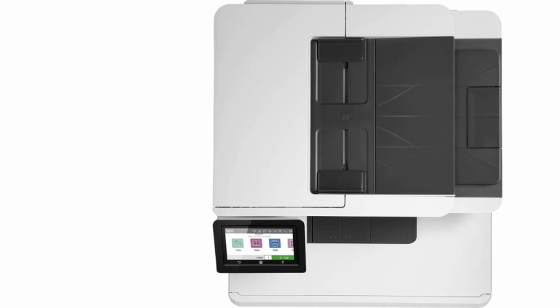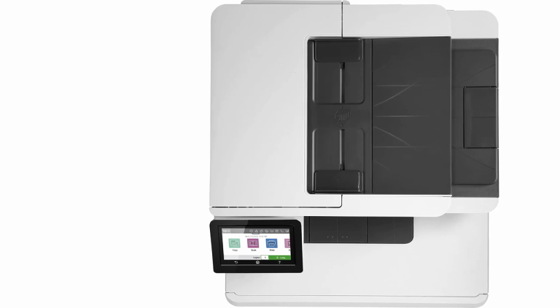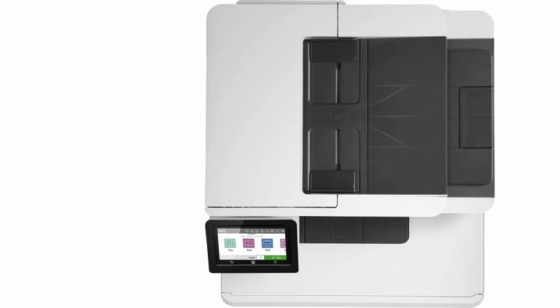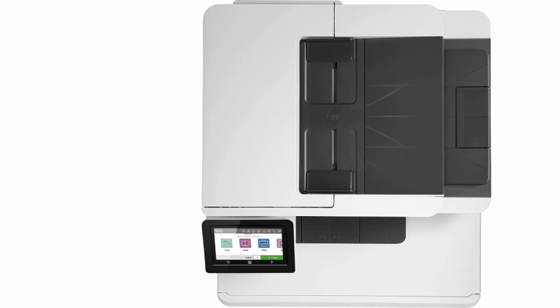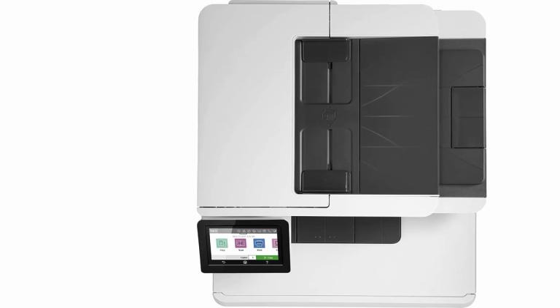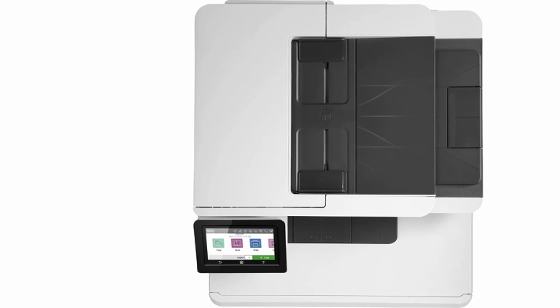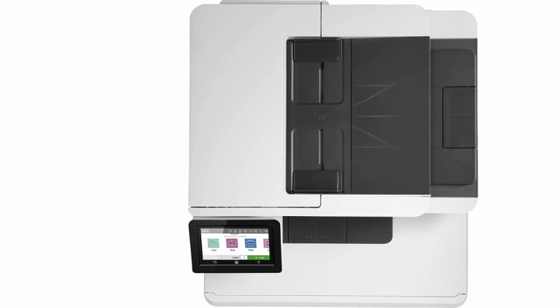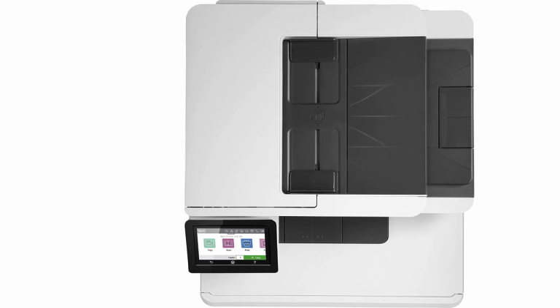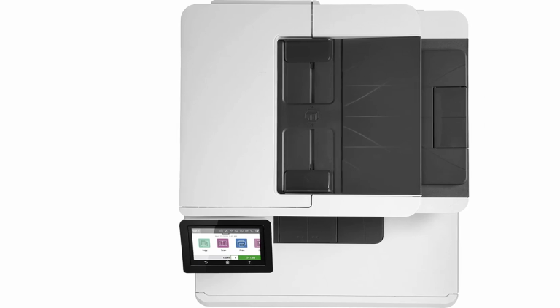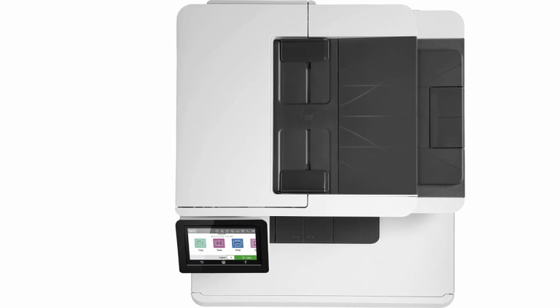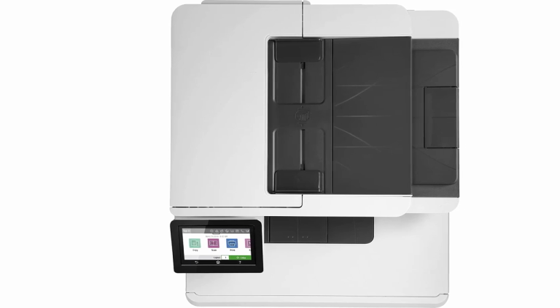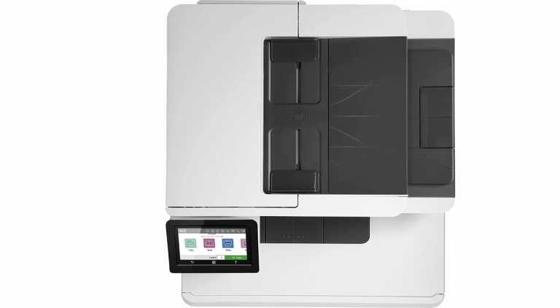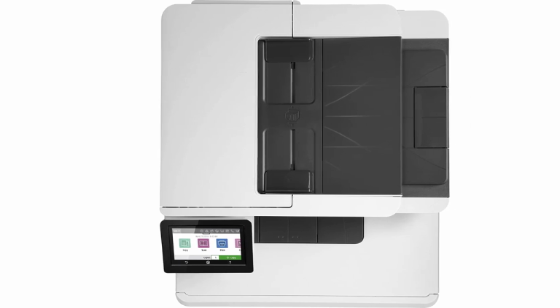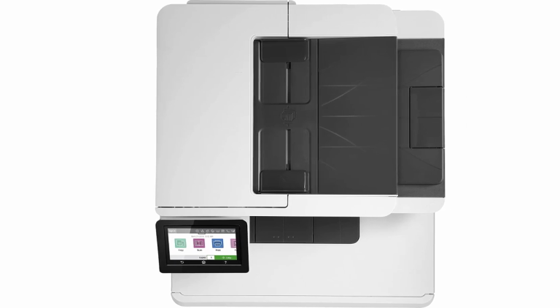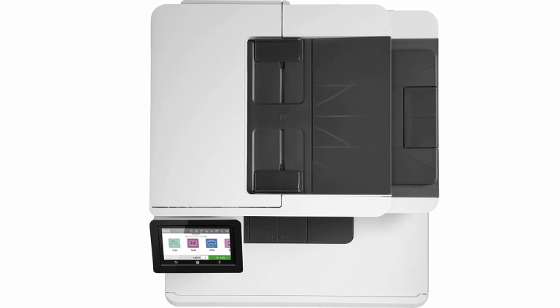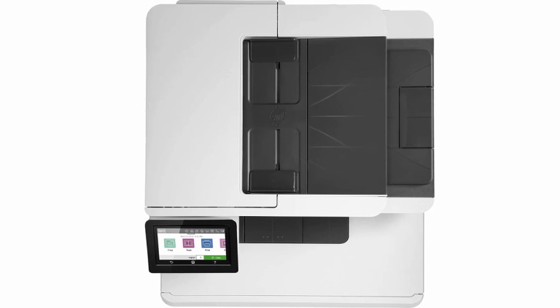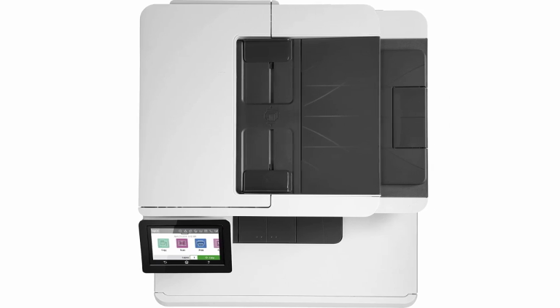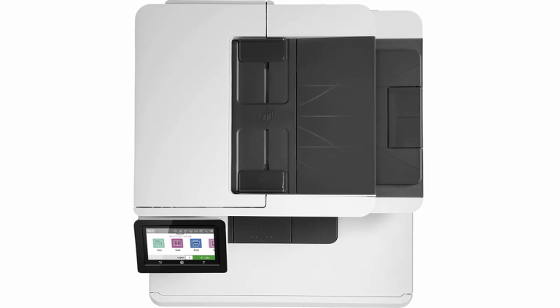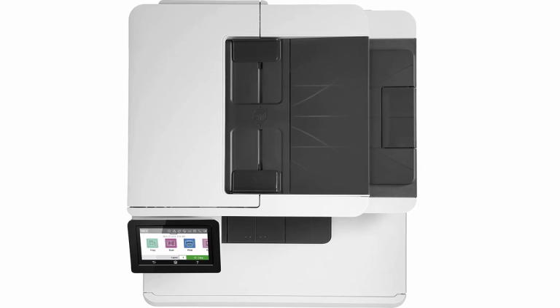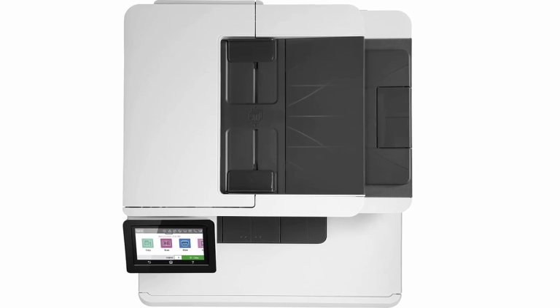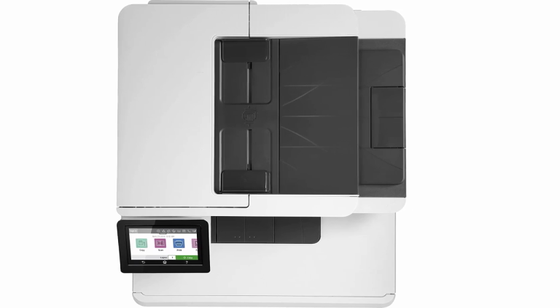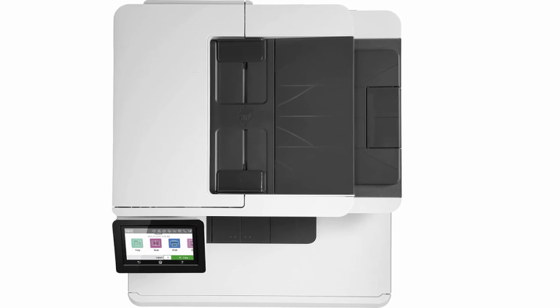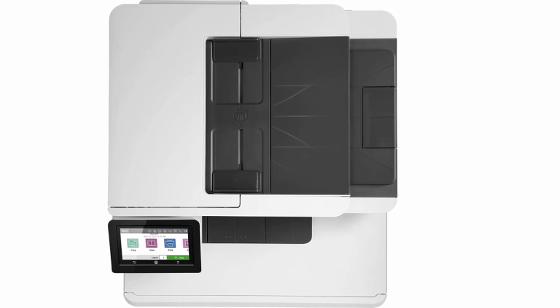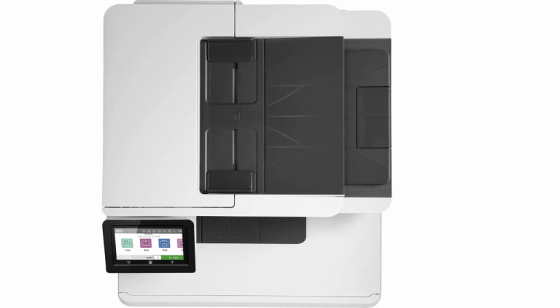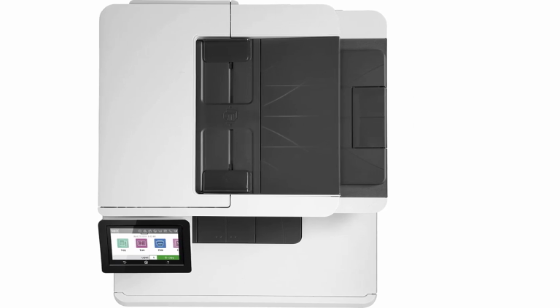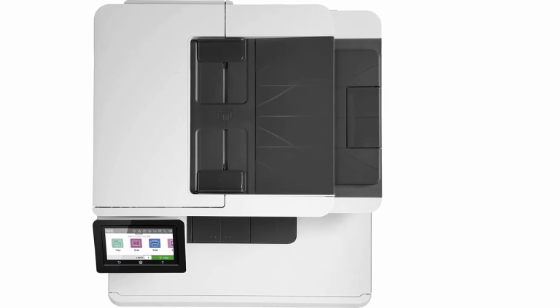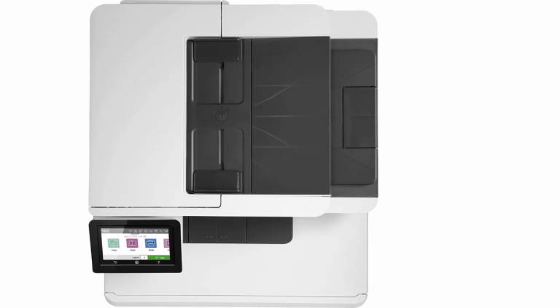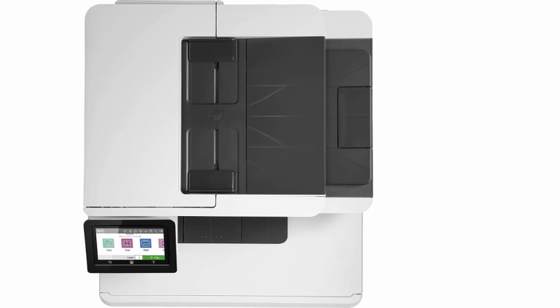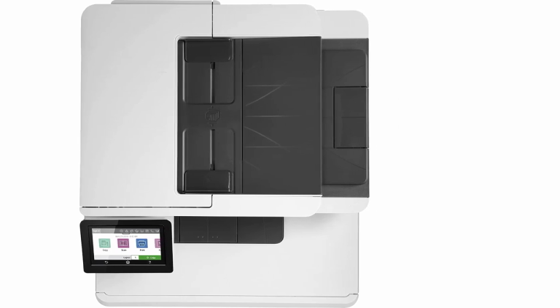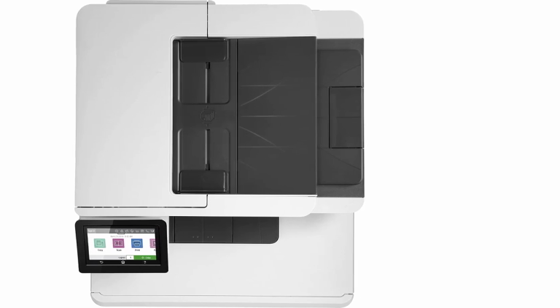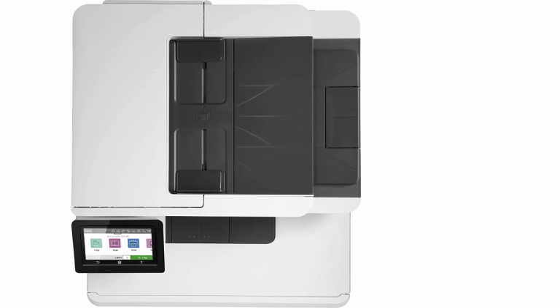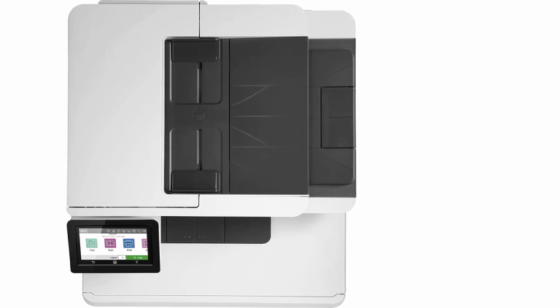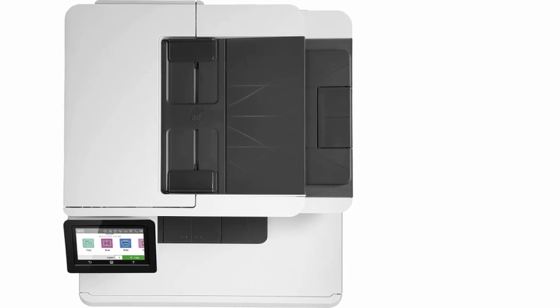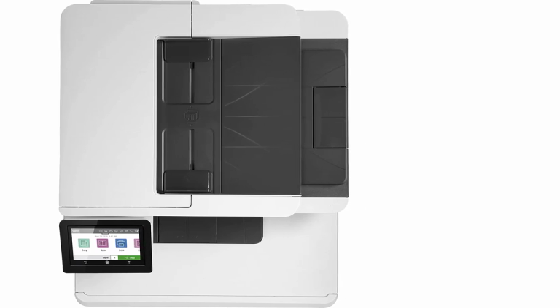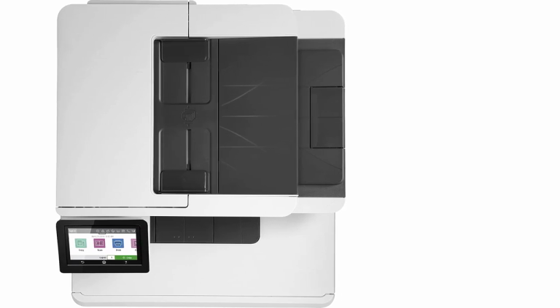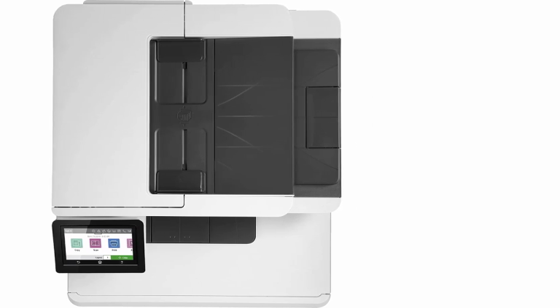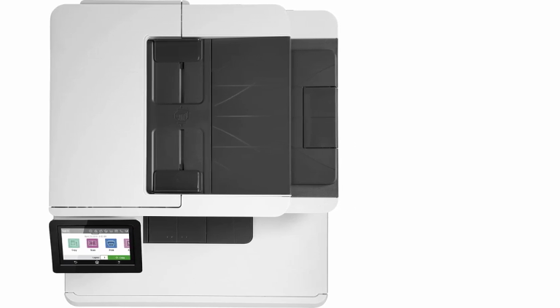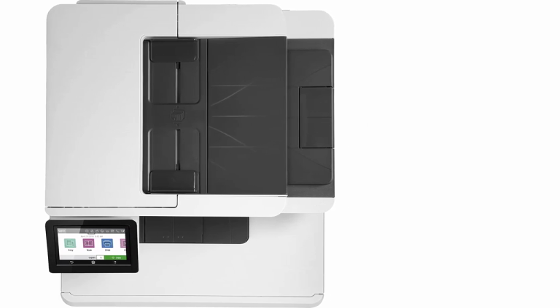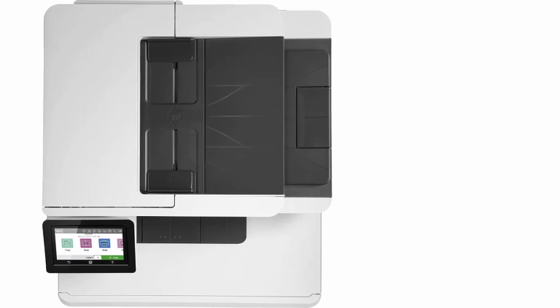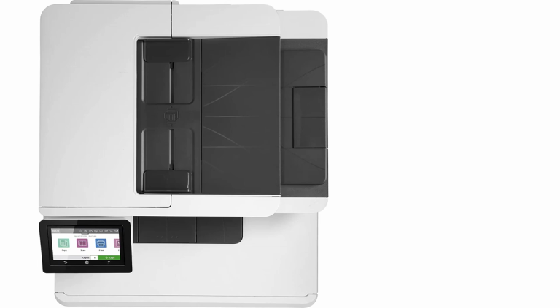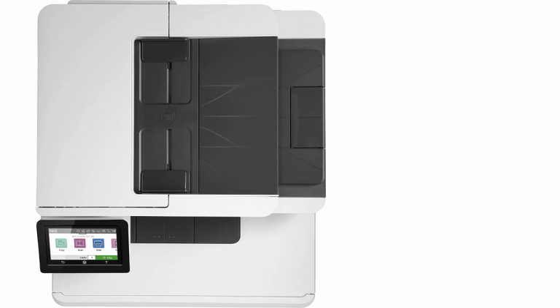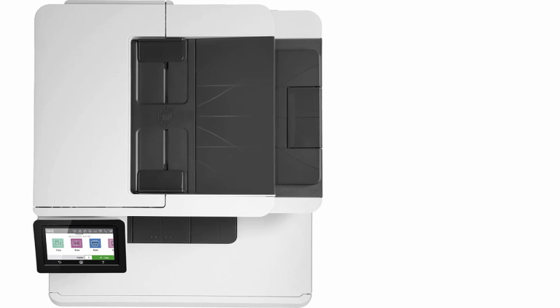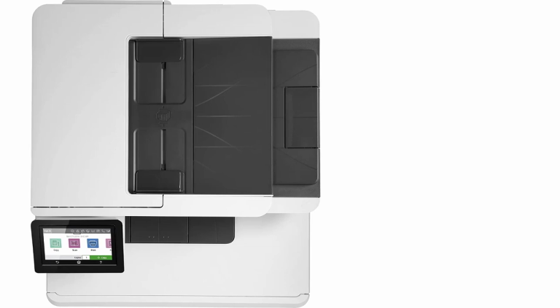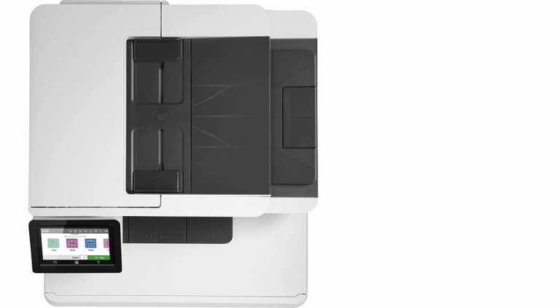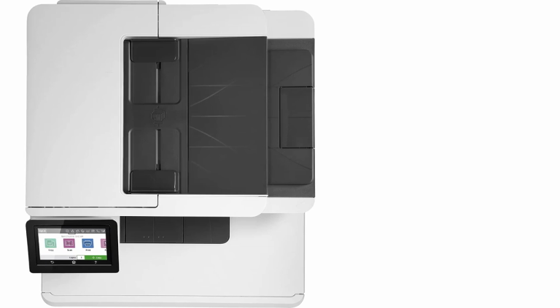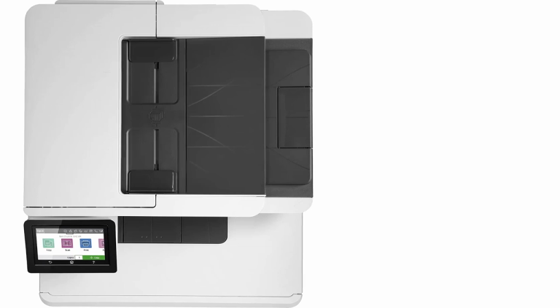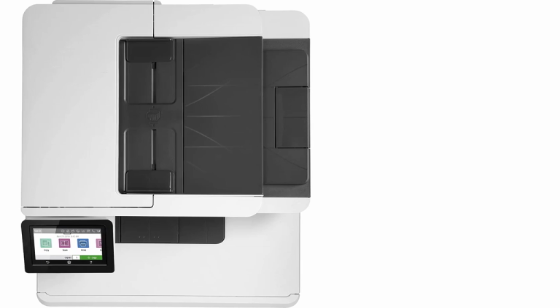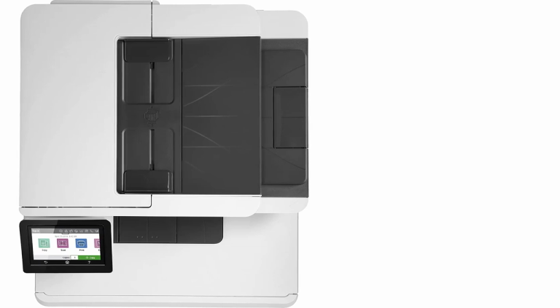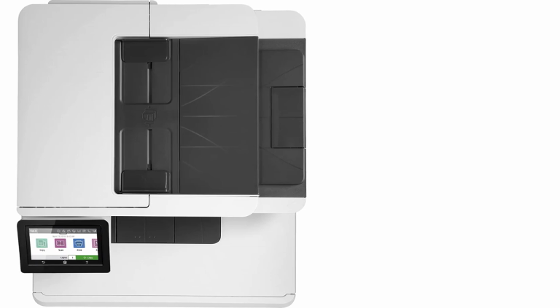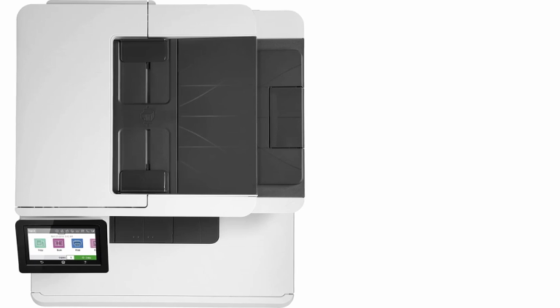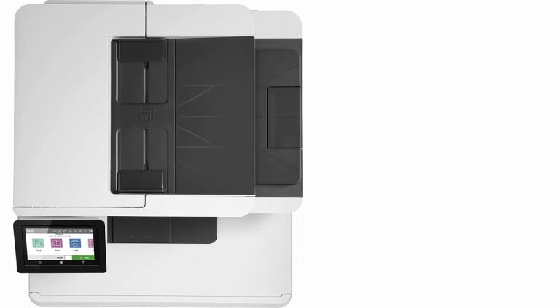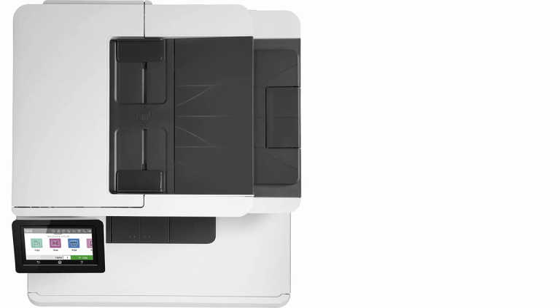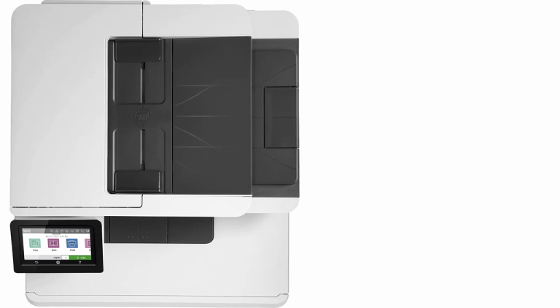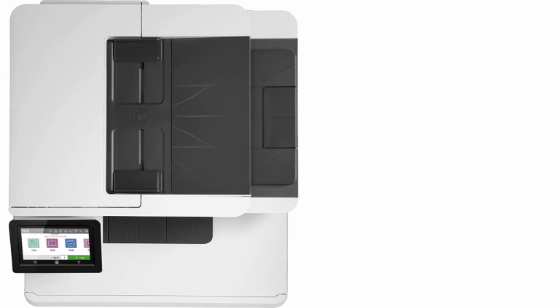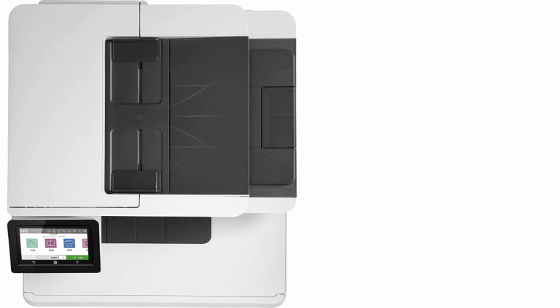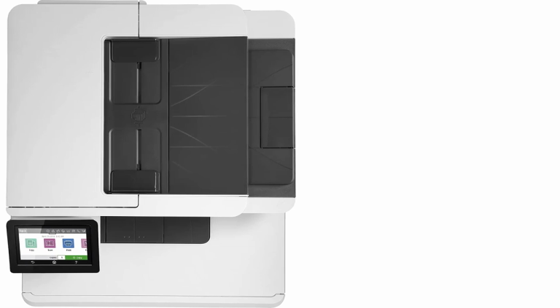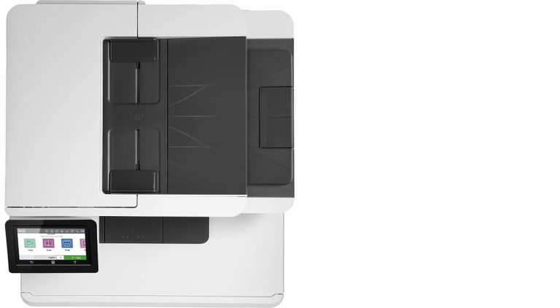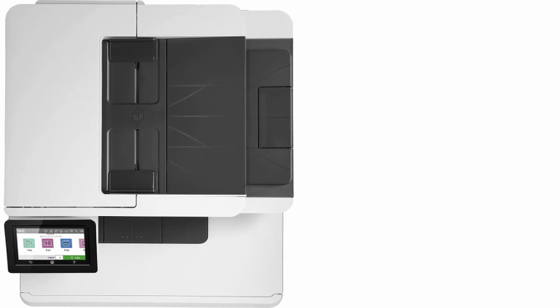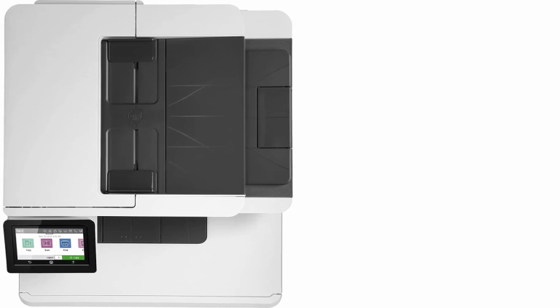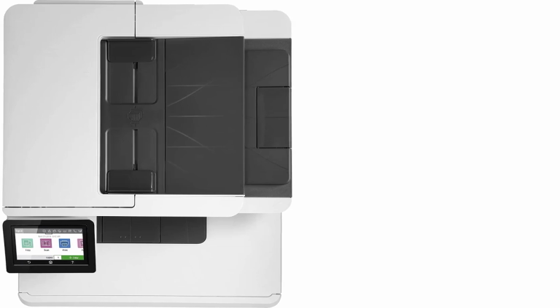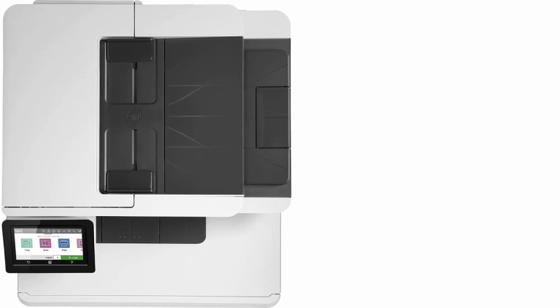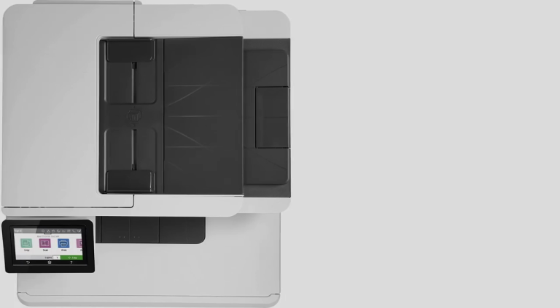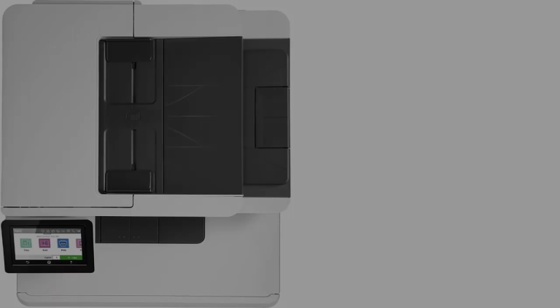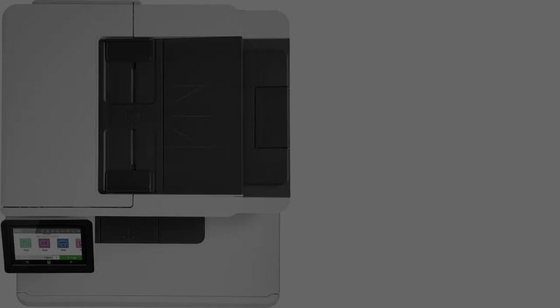The cartridges are expensive, but since you won't have to replace them often, the overall cost per print is very low.